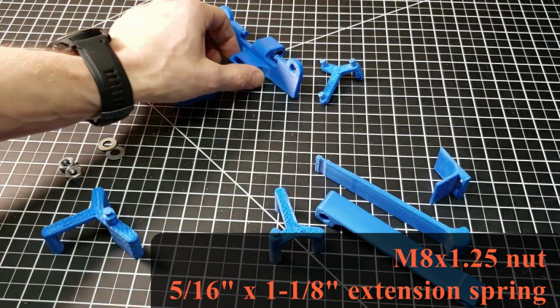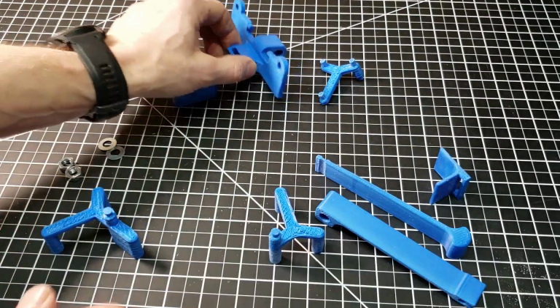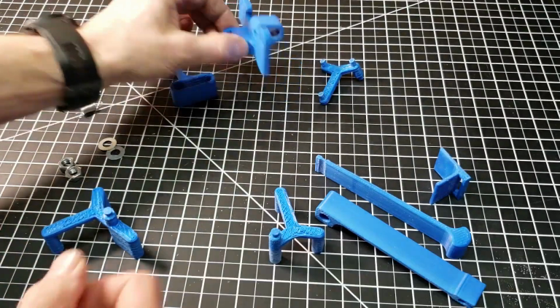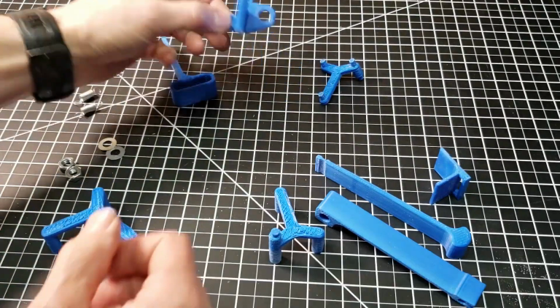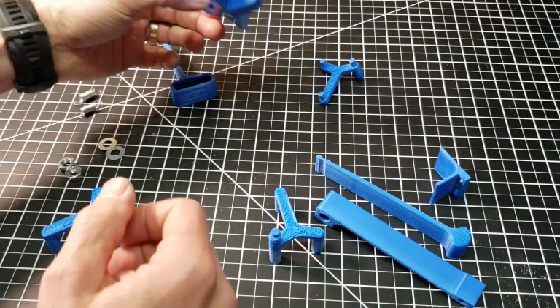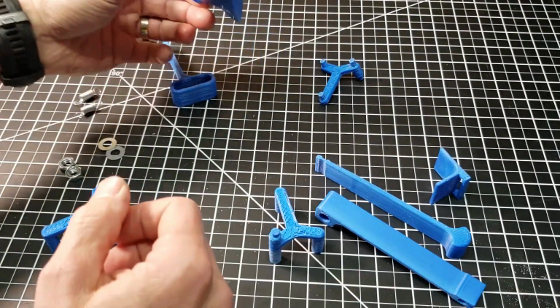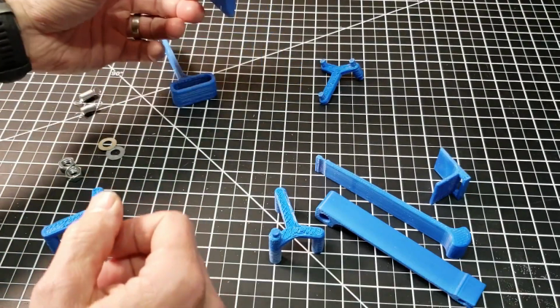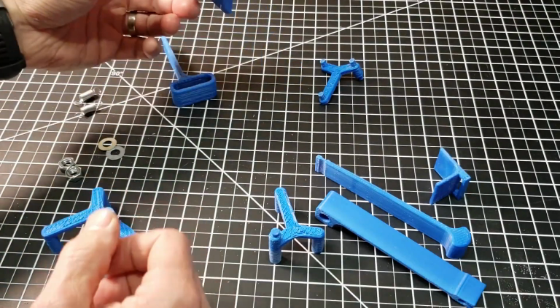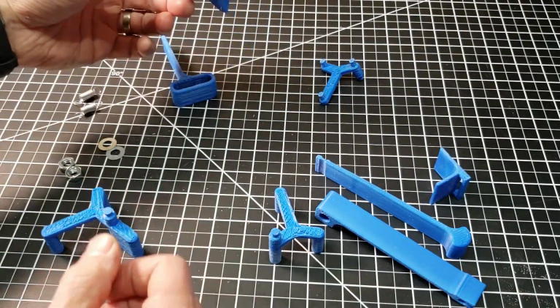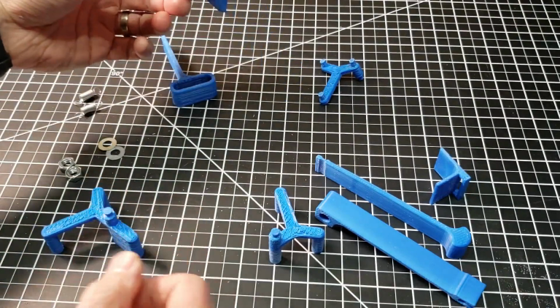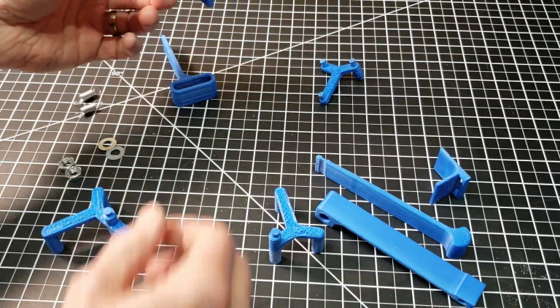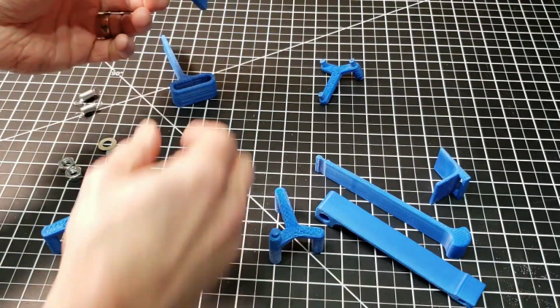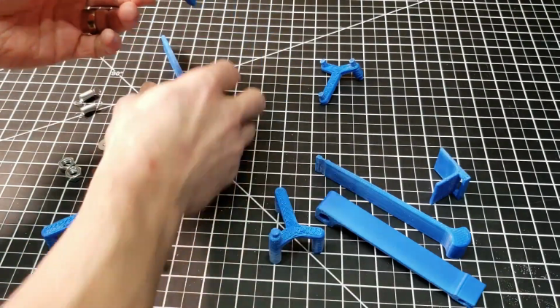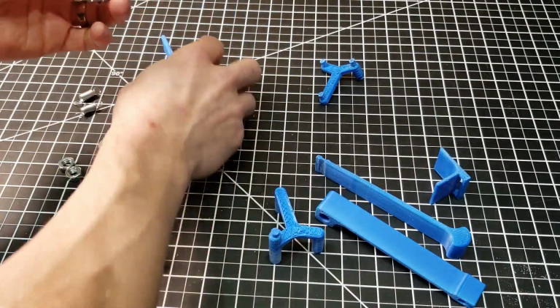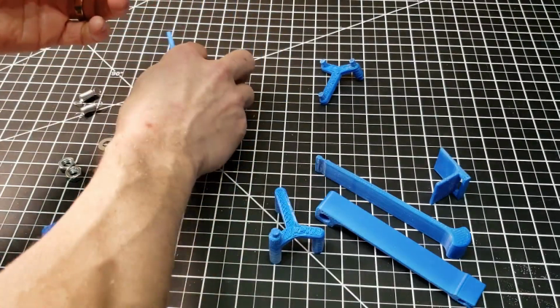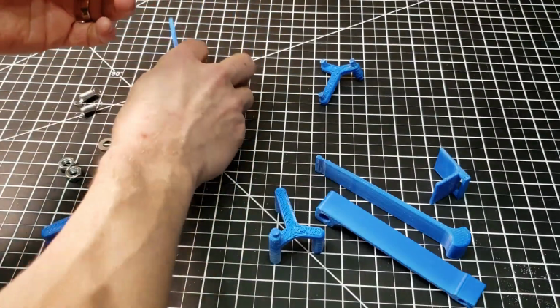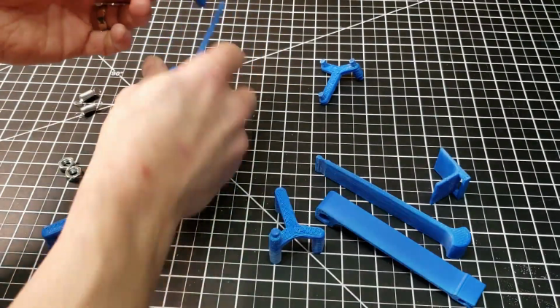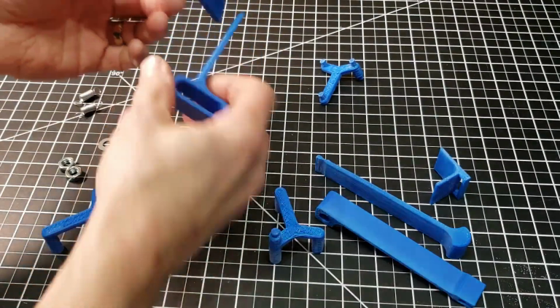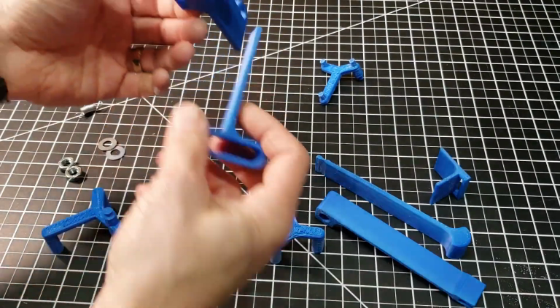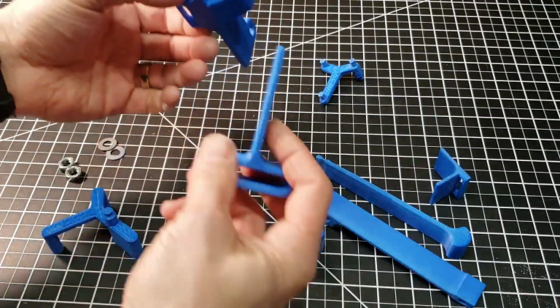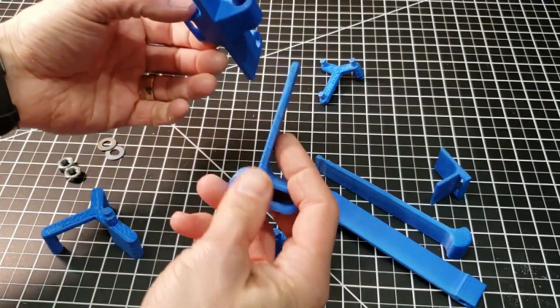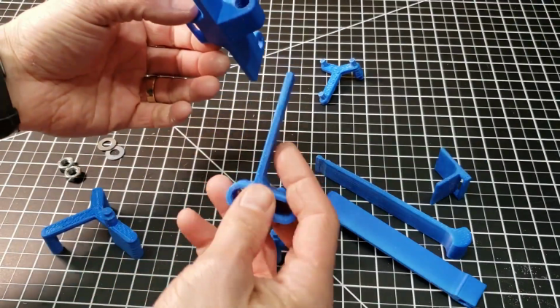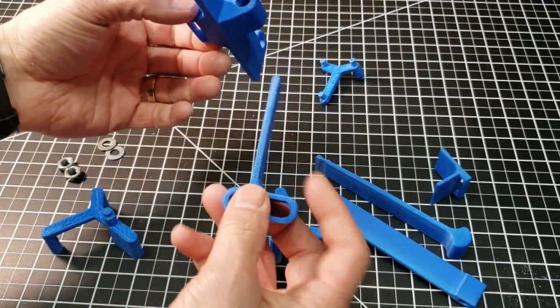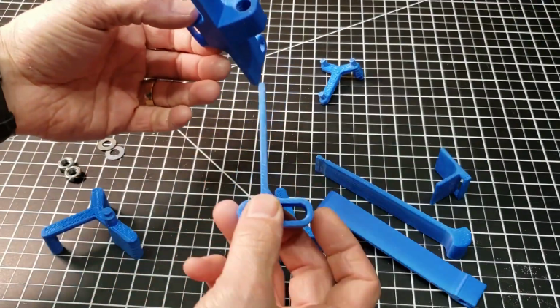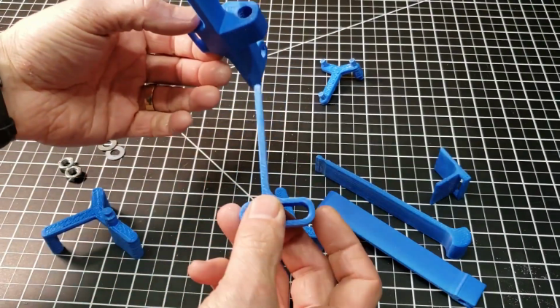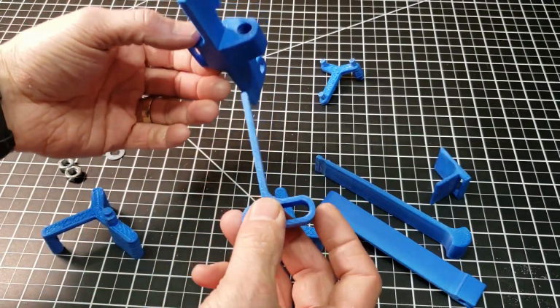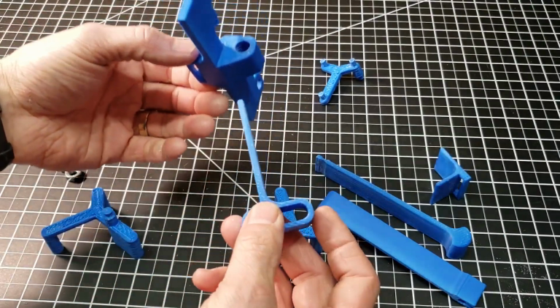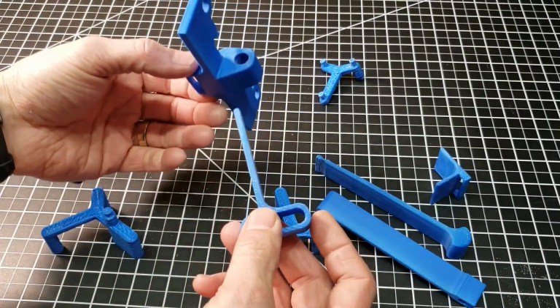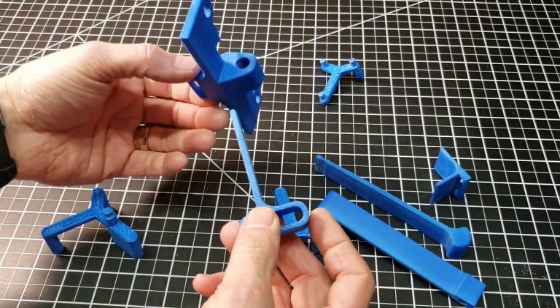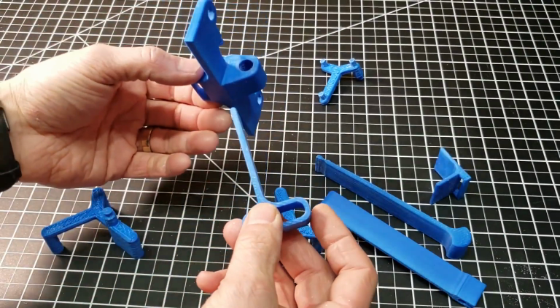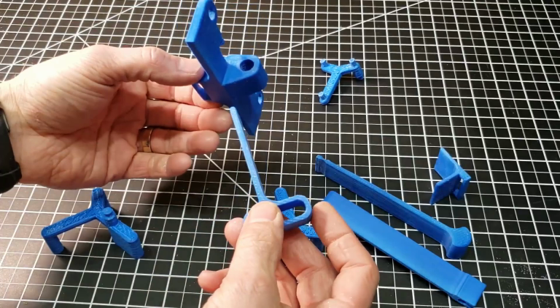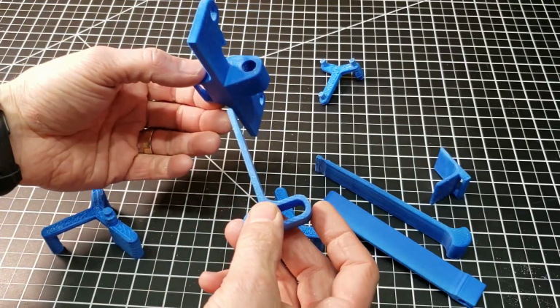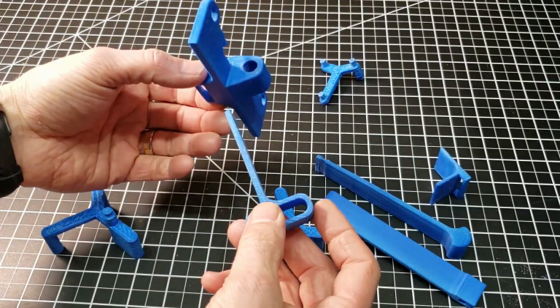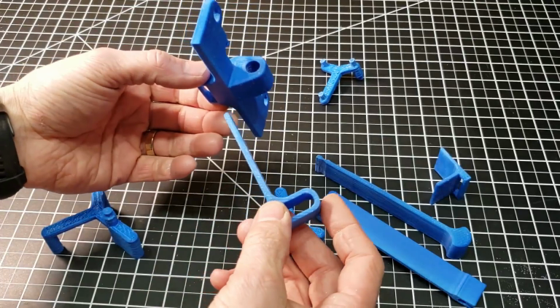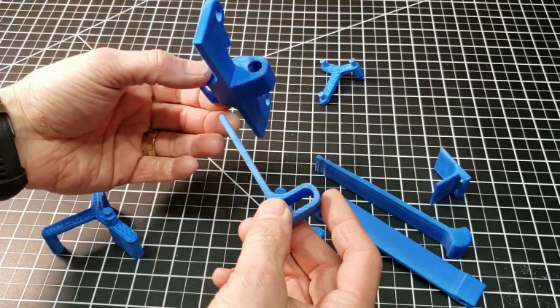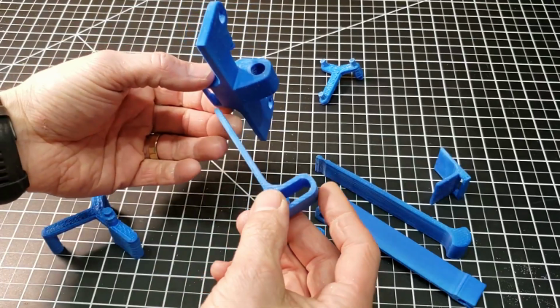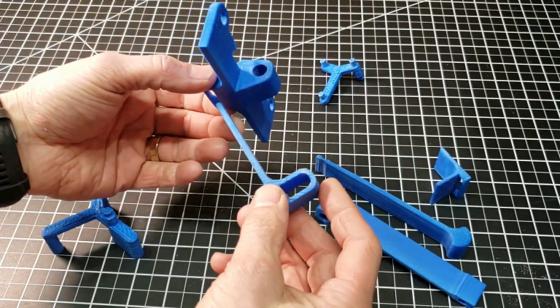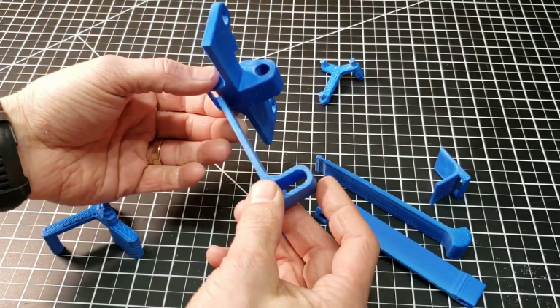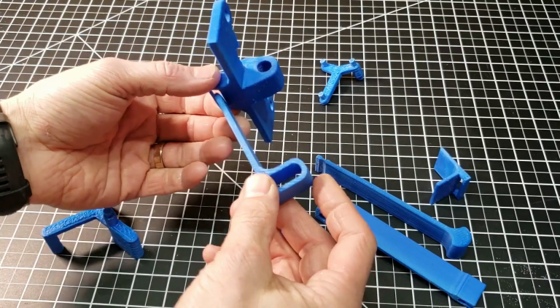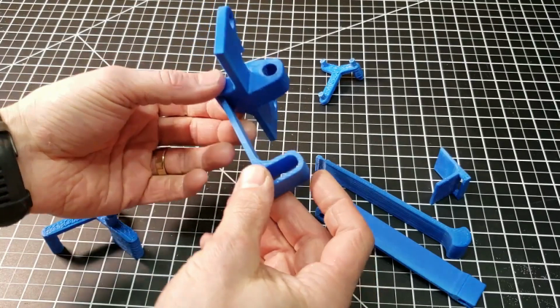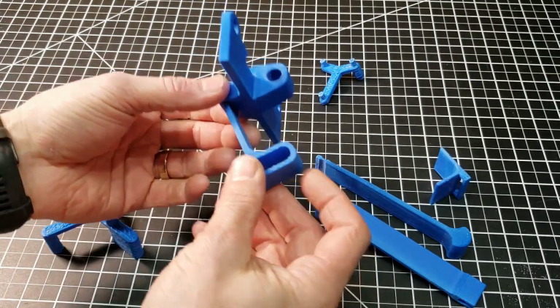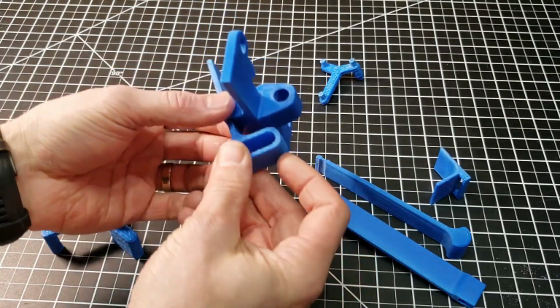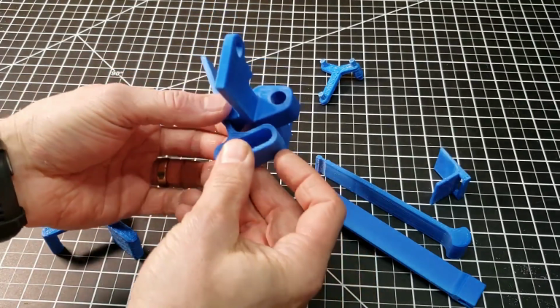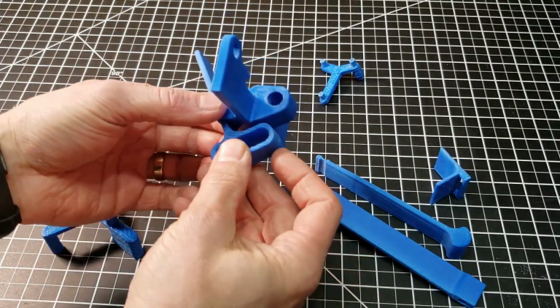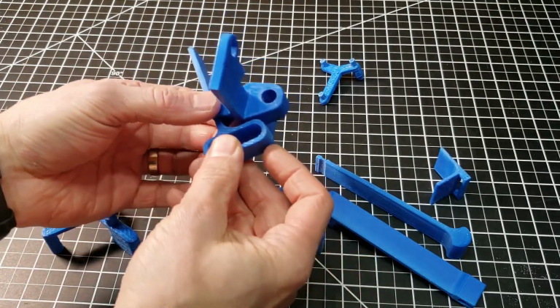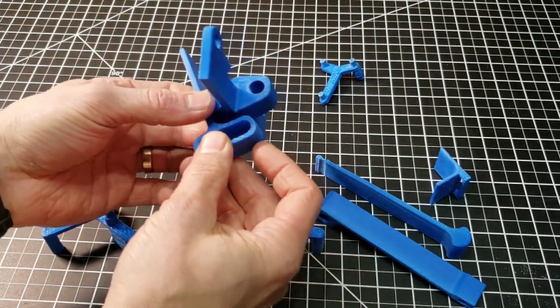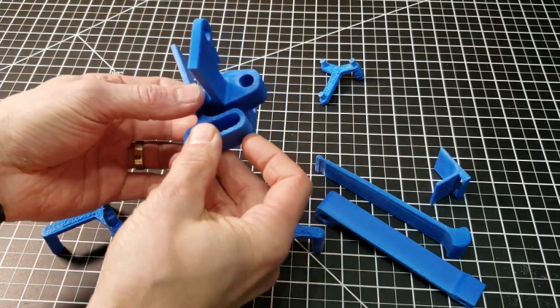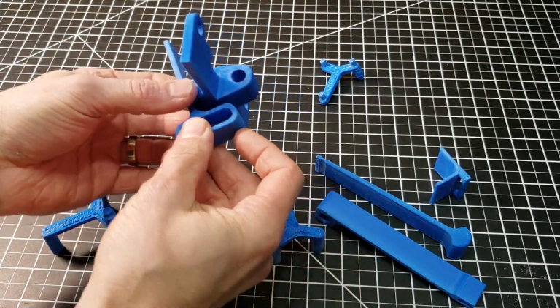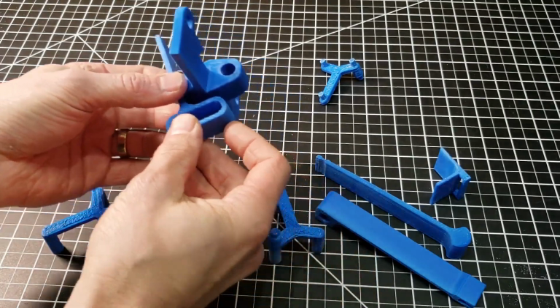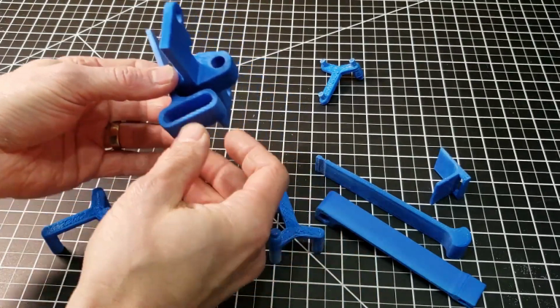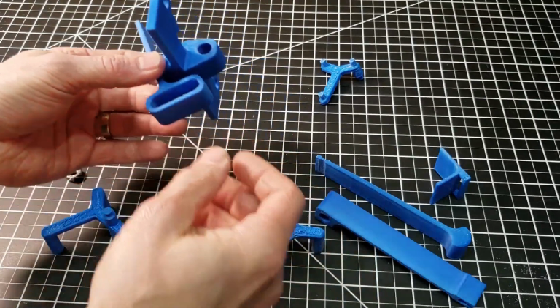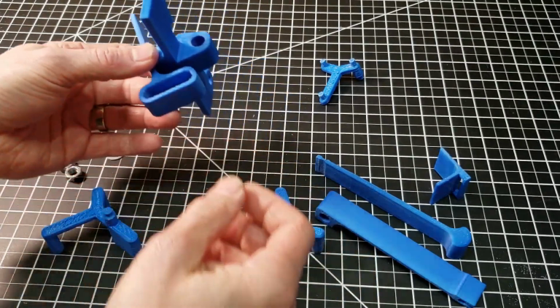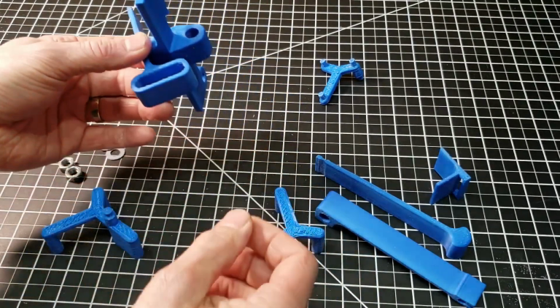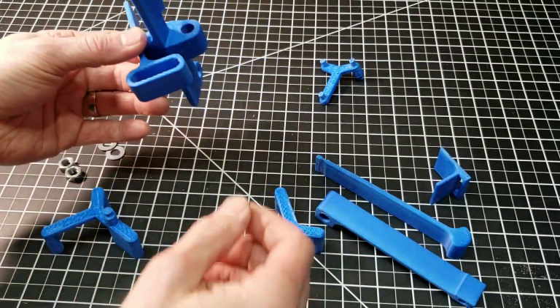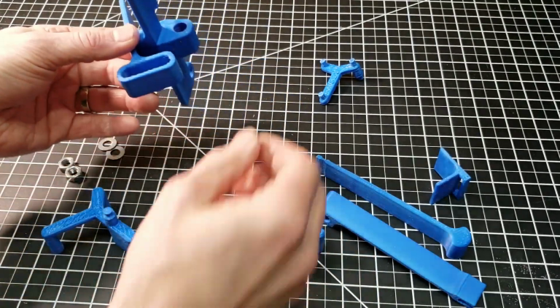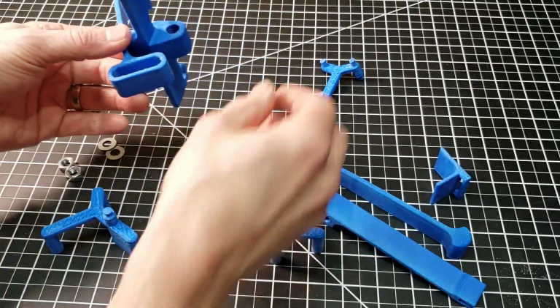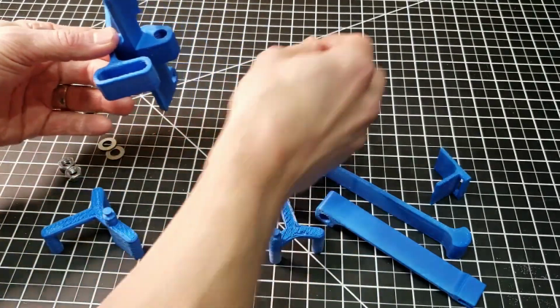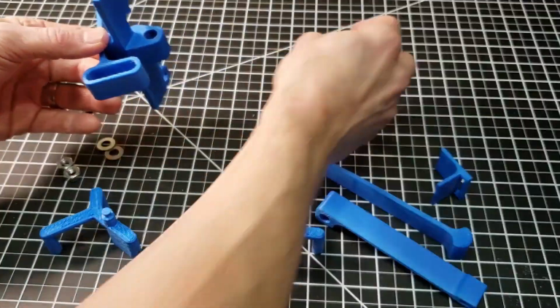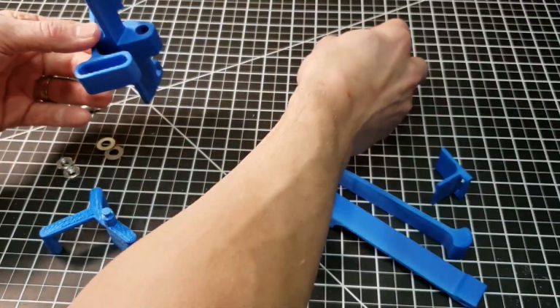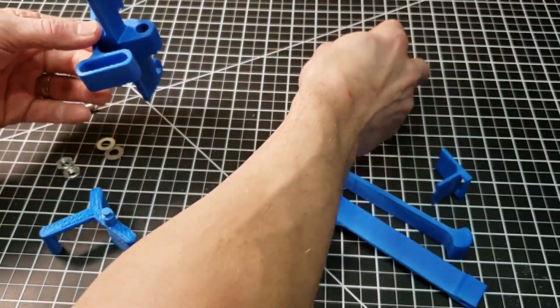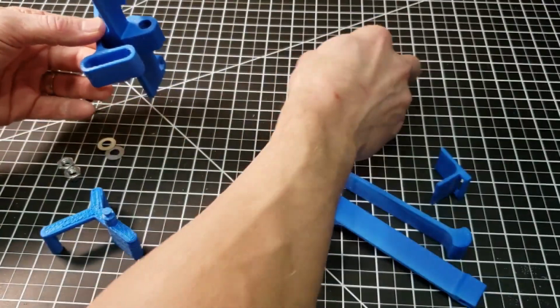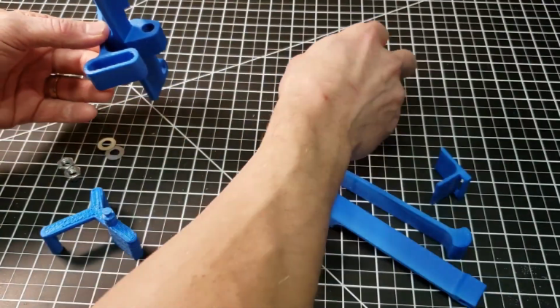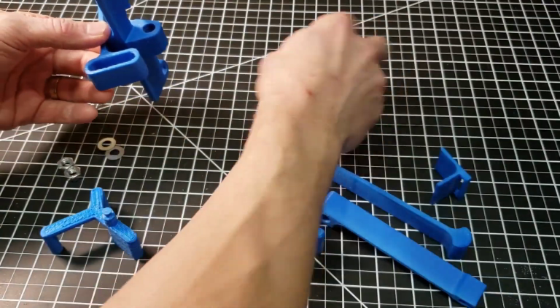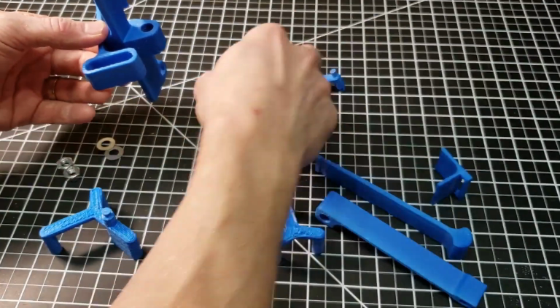We'll start with the main lock body. Insert this piece like so.